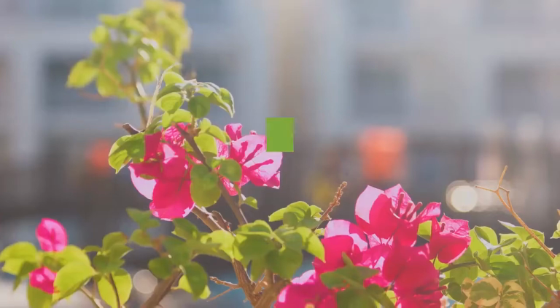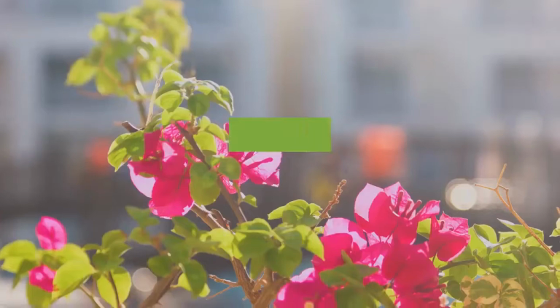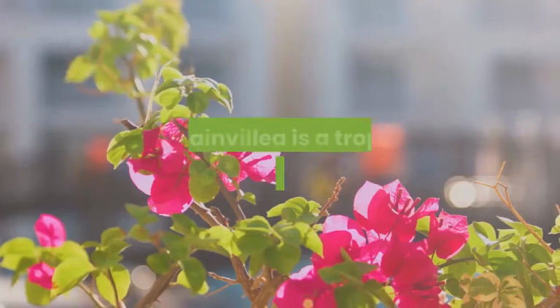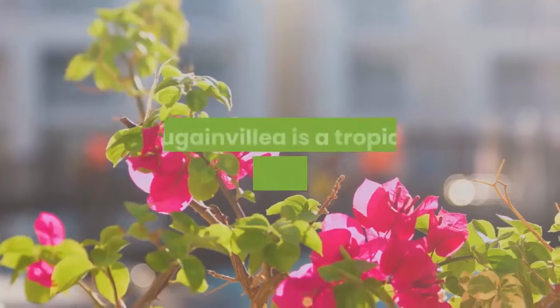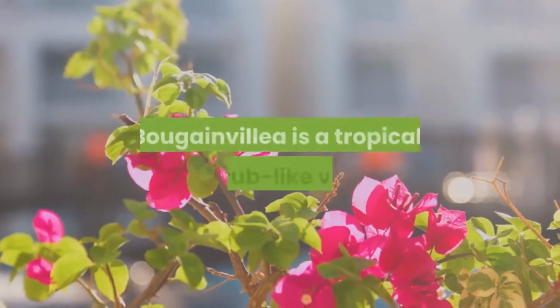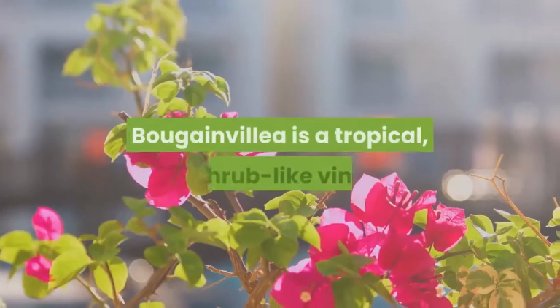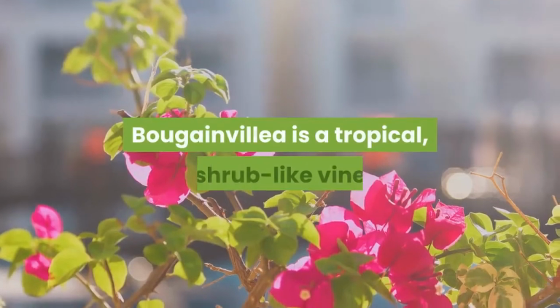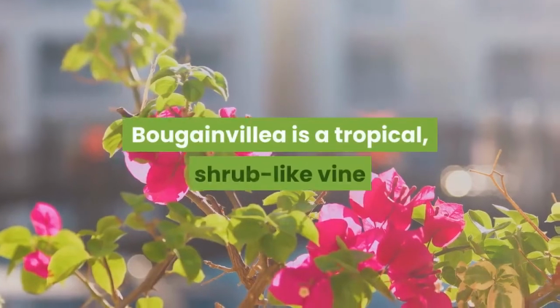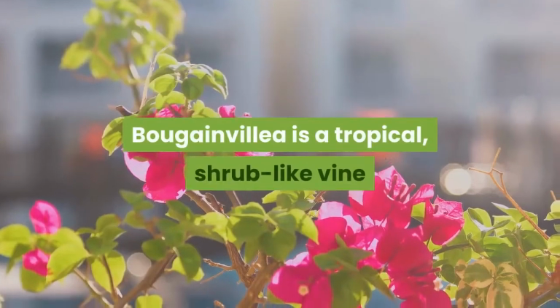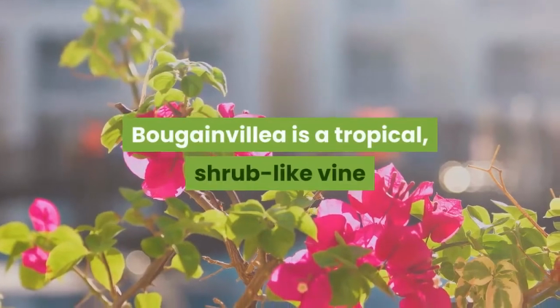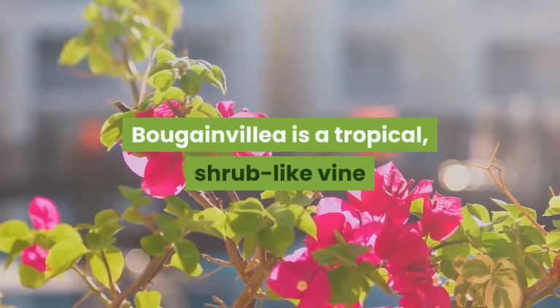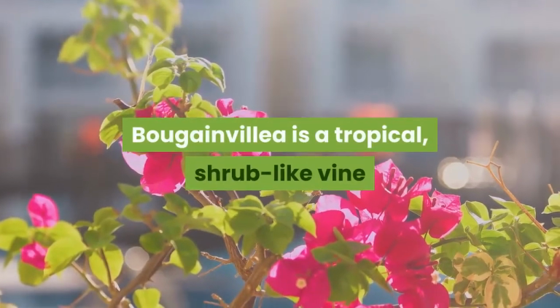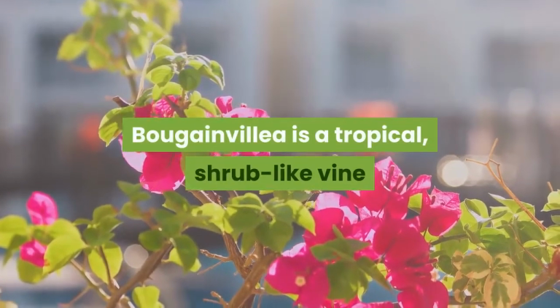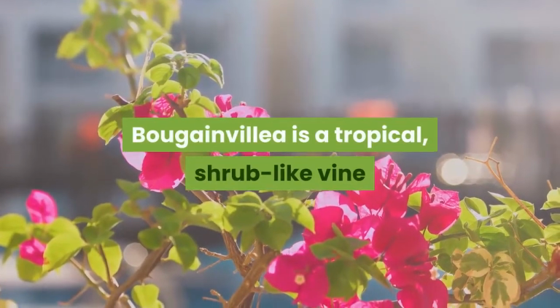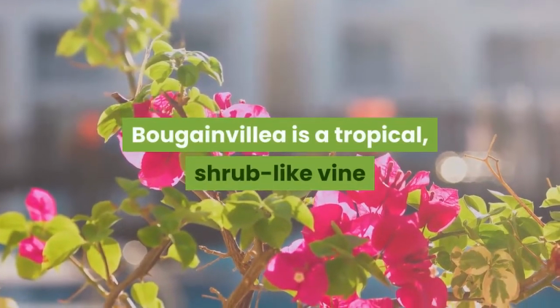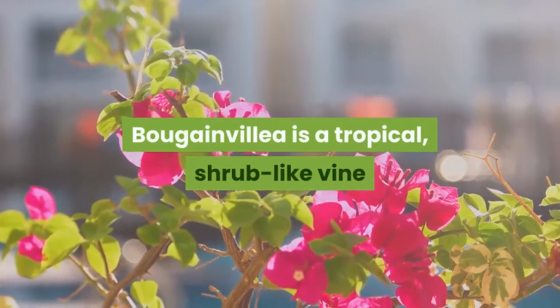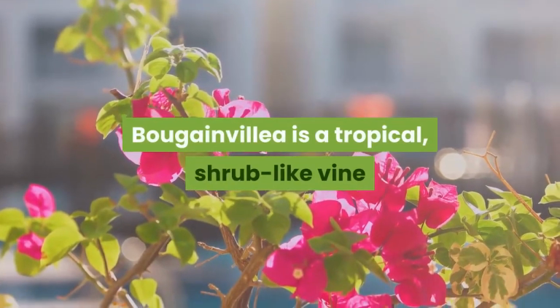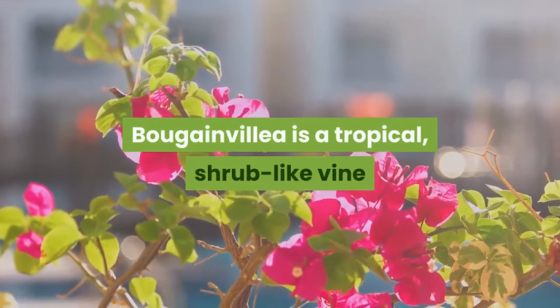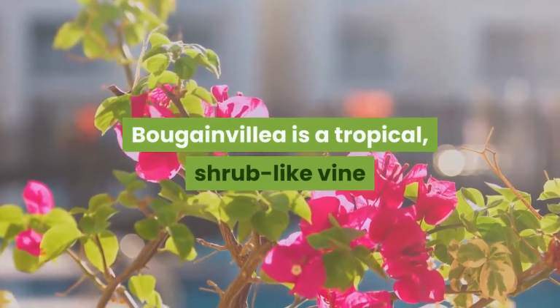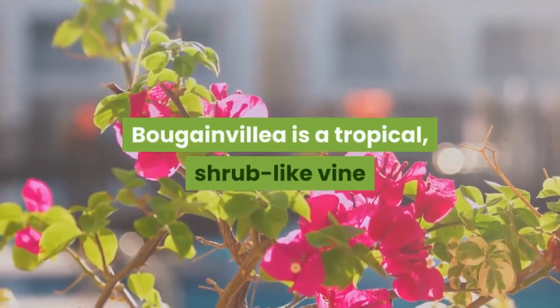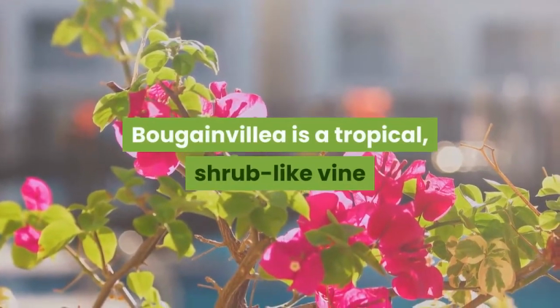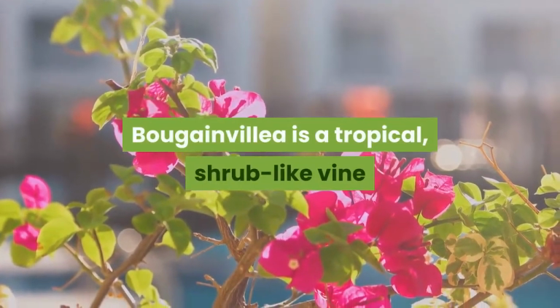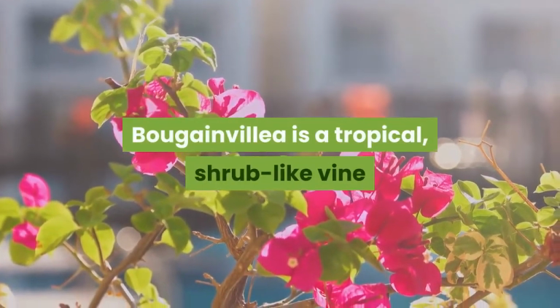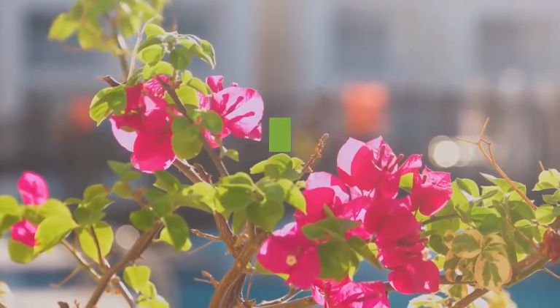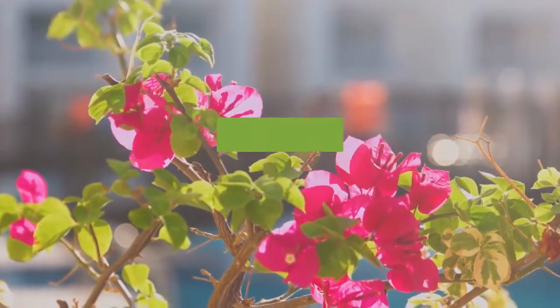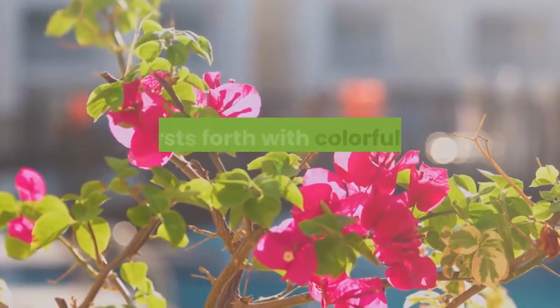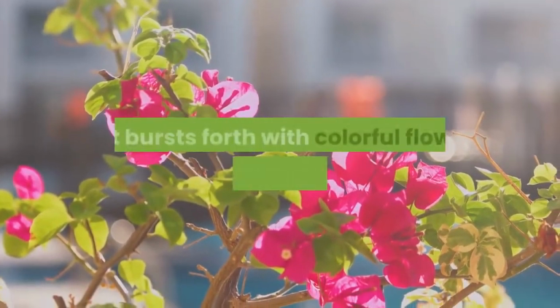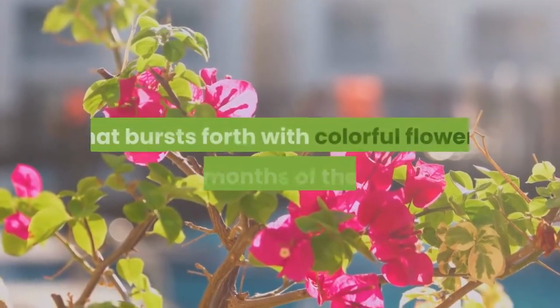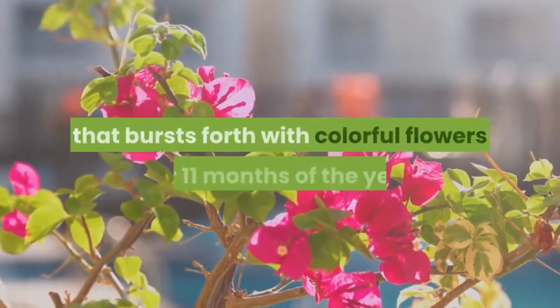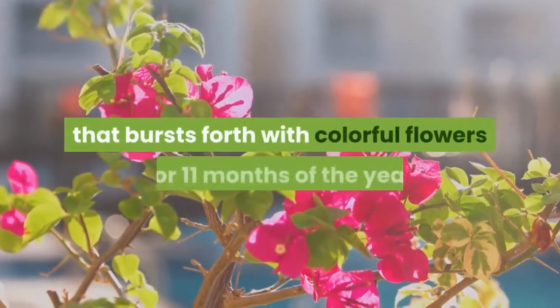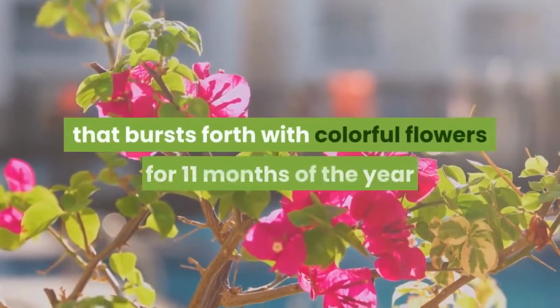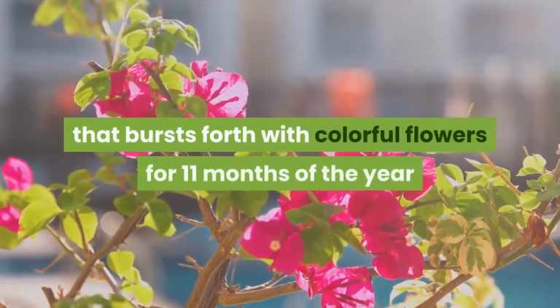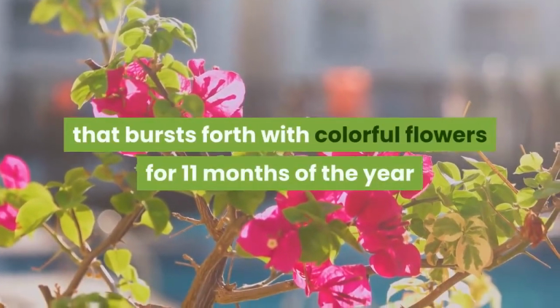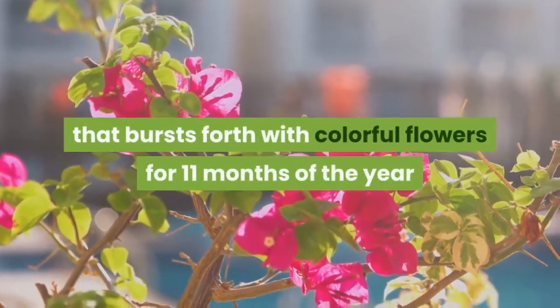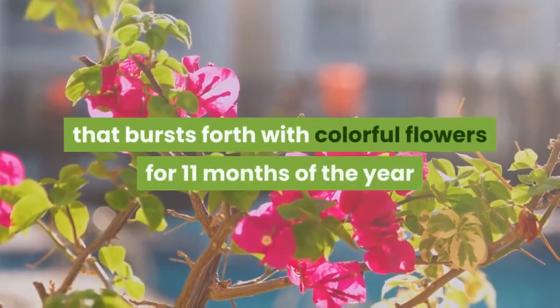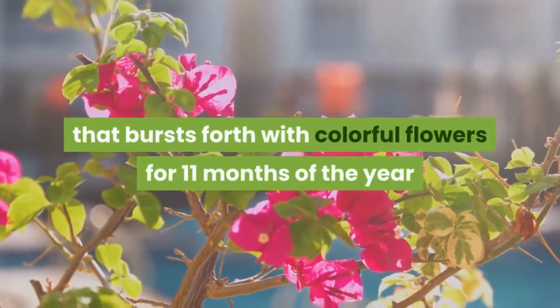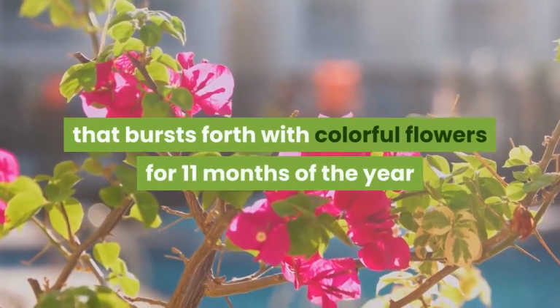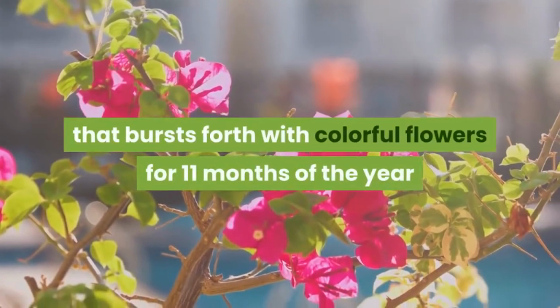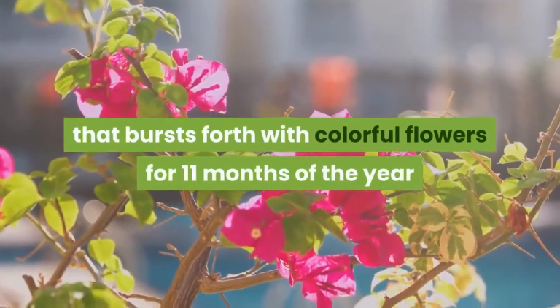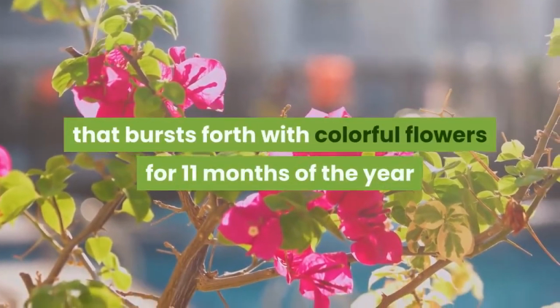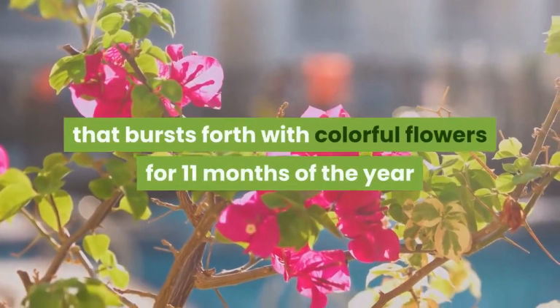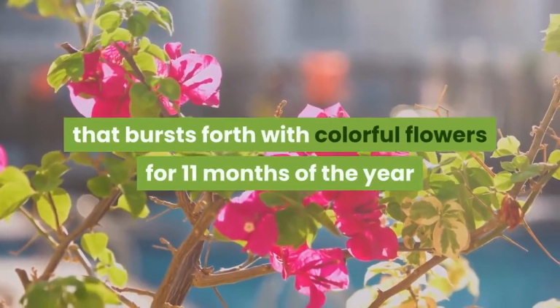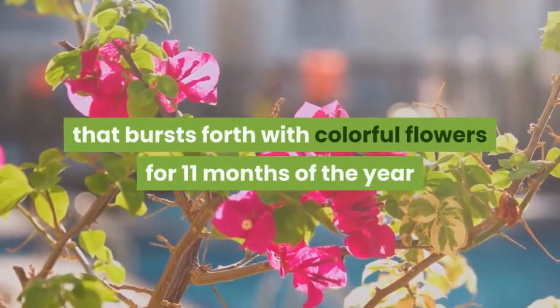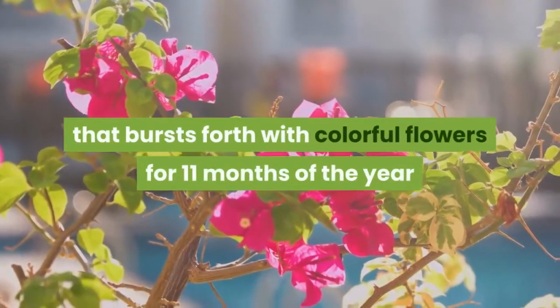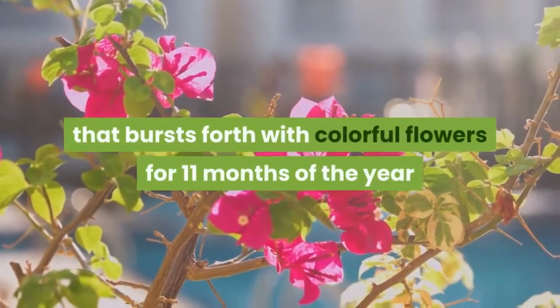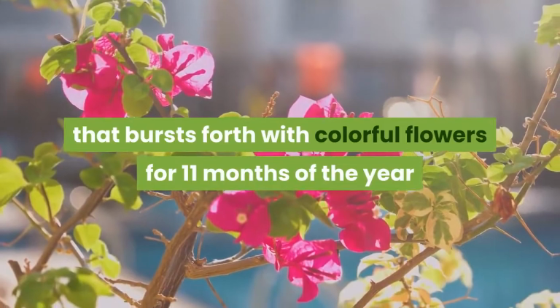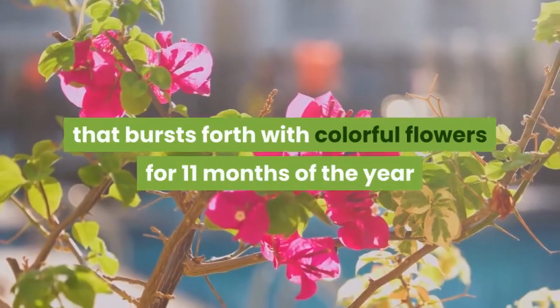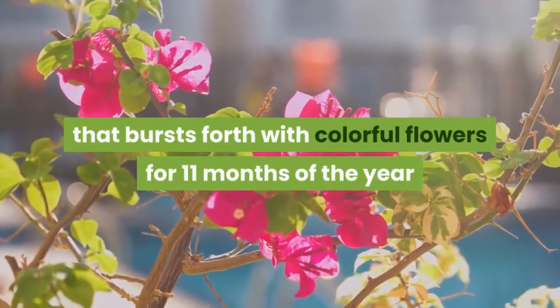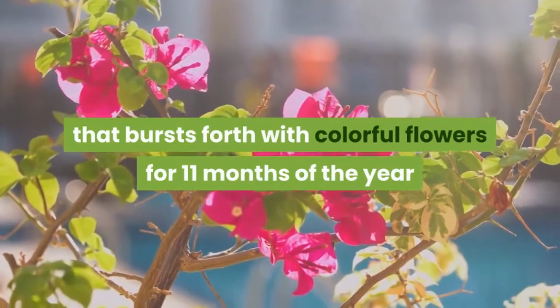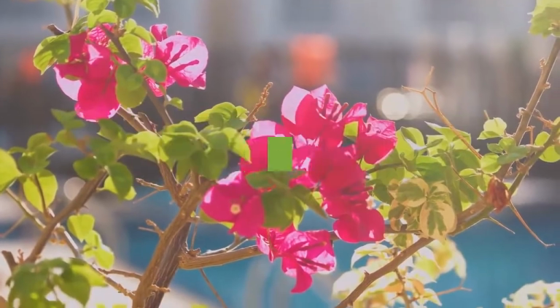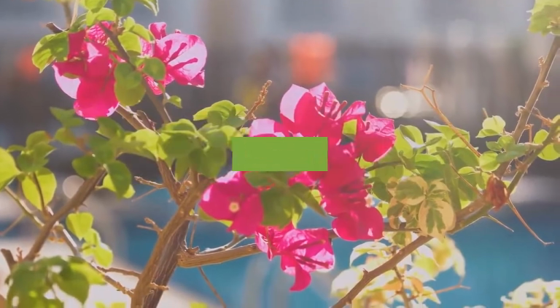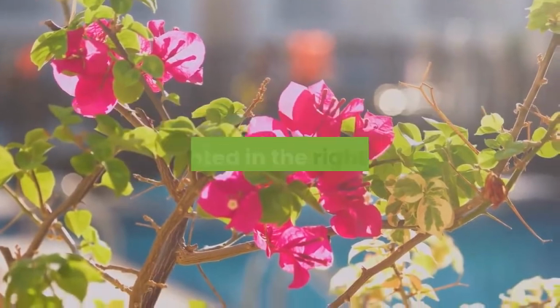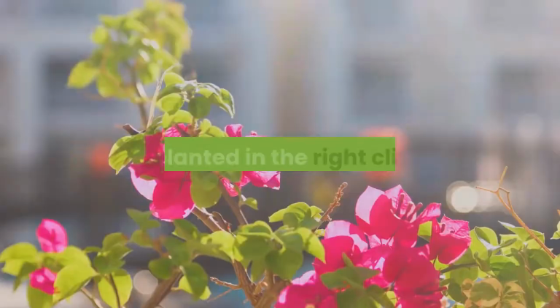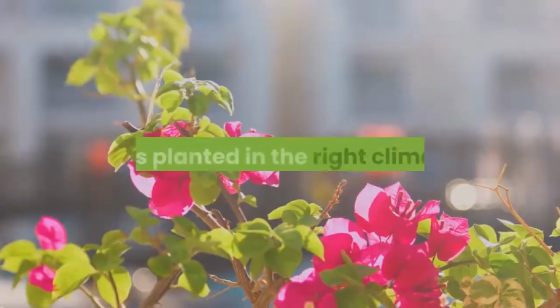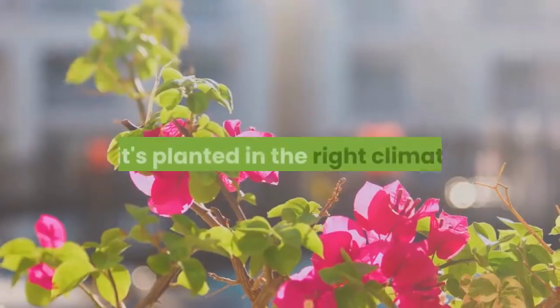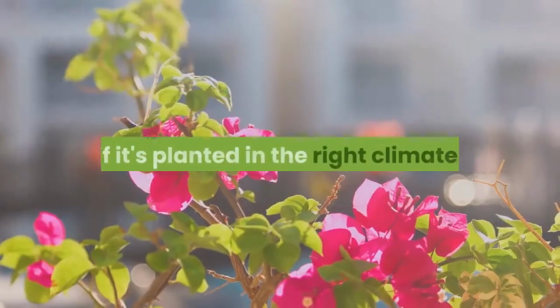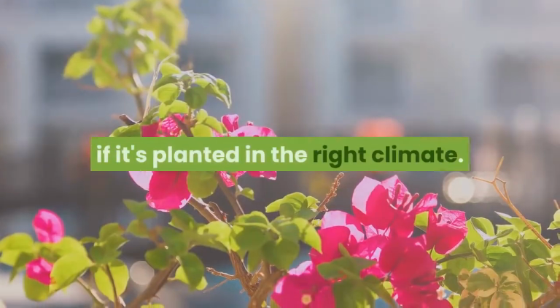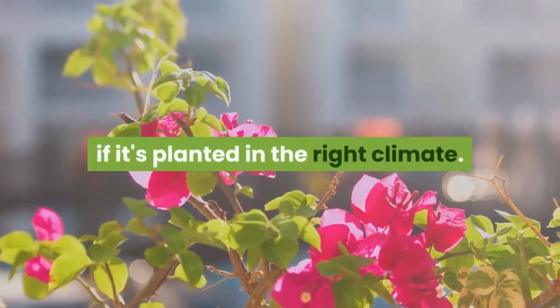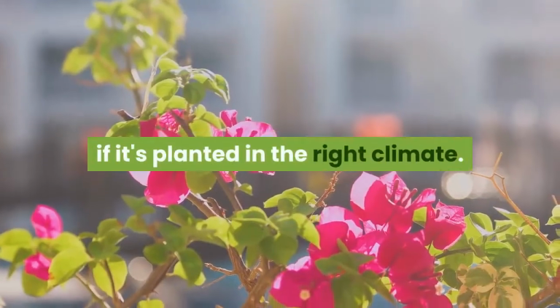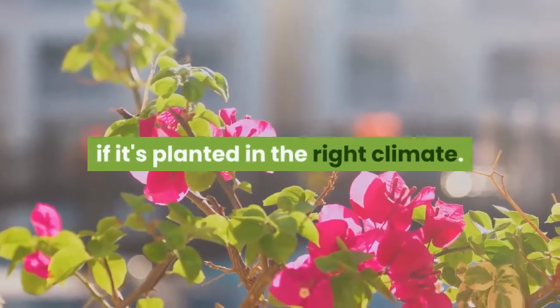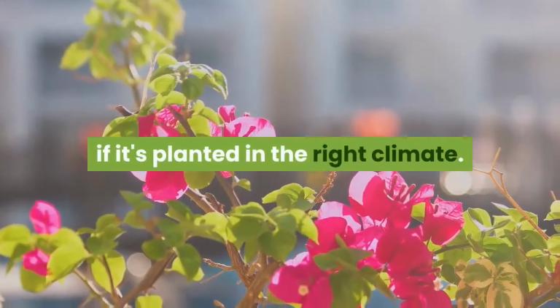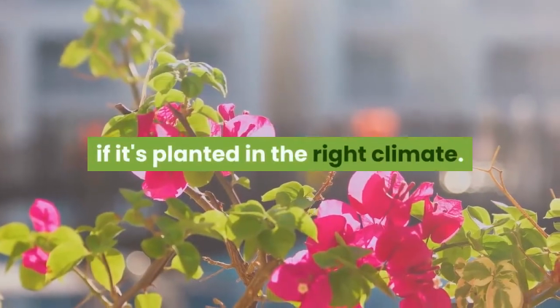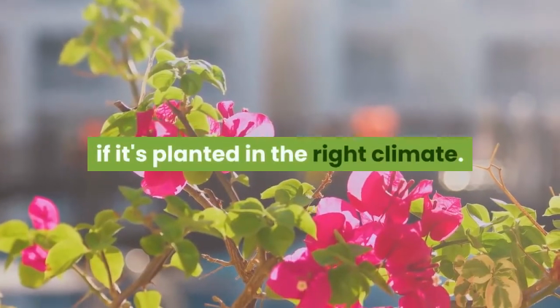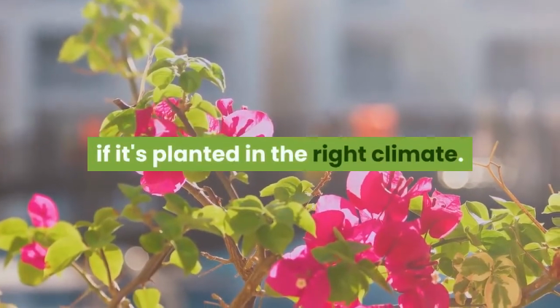Bougainvillea is a tropical, shrub-like vine that bursts forth with colorful flowers for 11 months of the year if it's planted in the right climate.